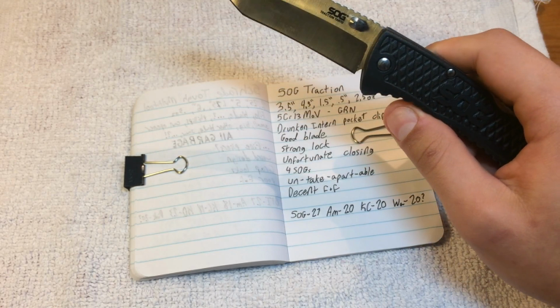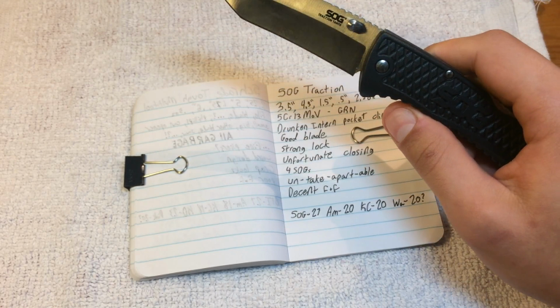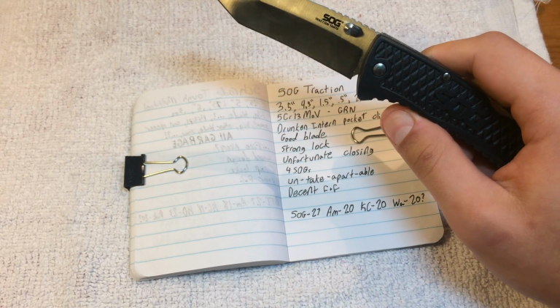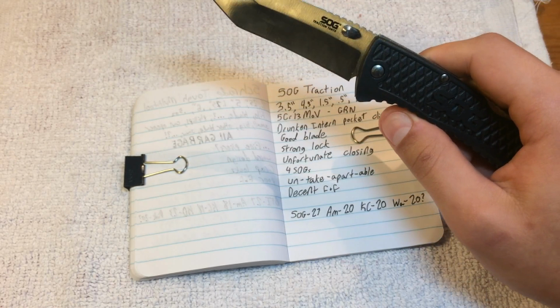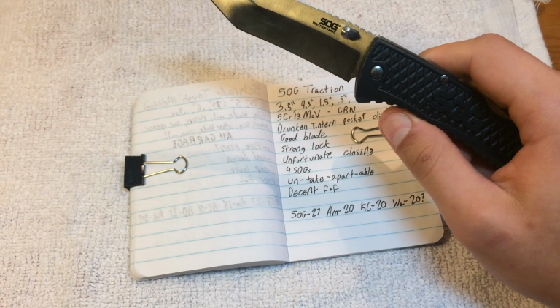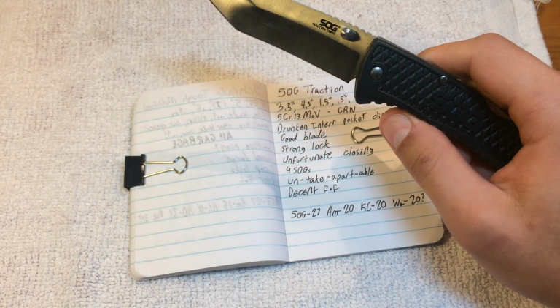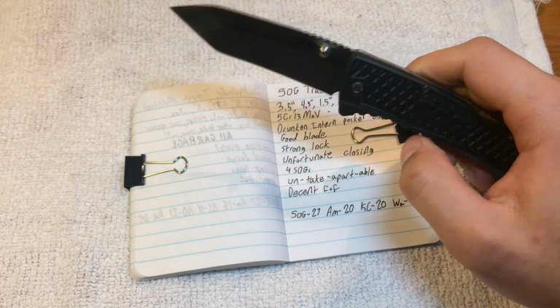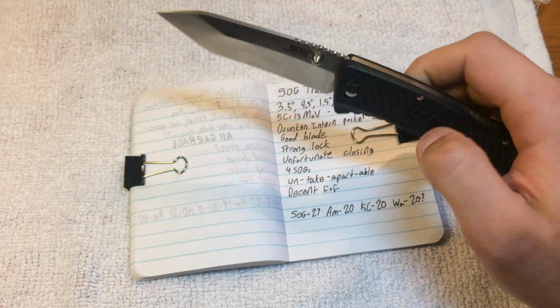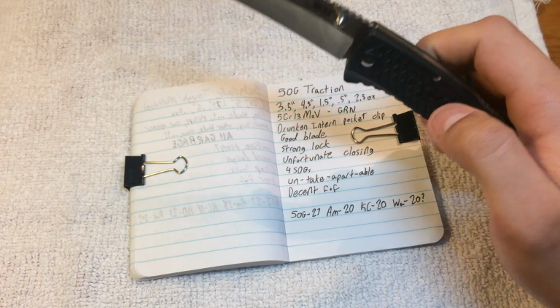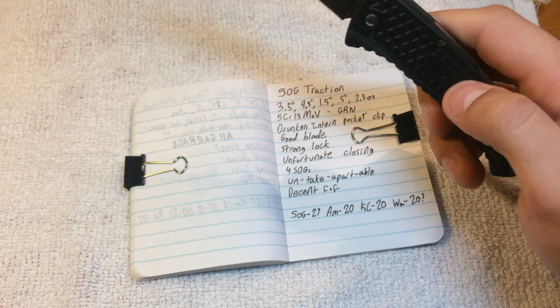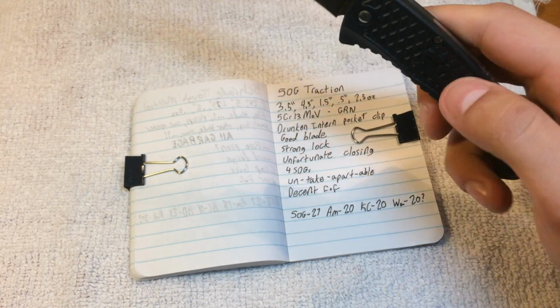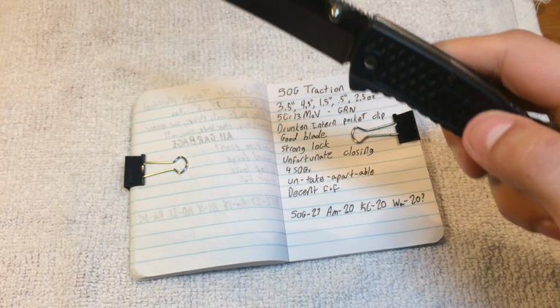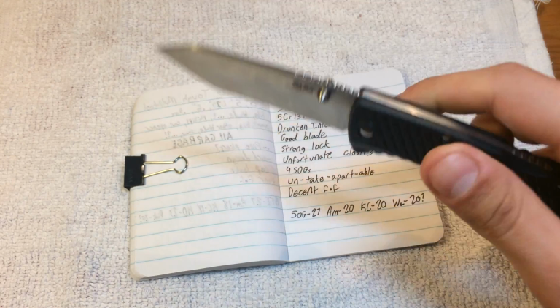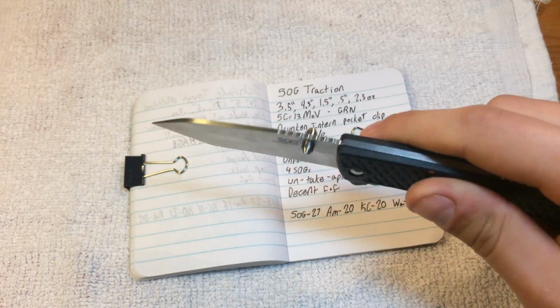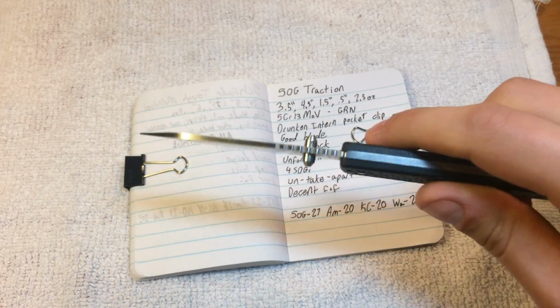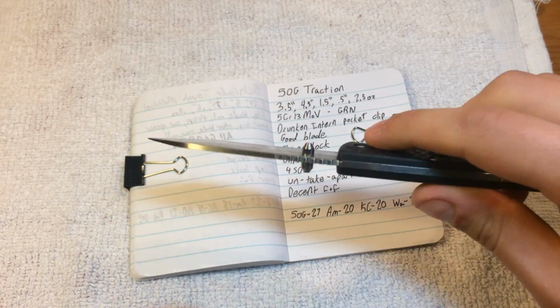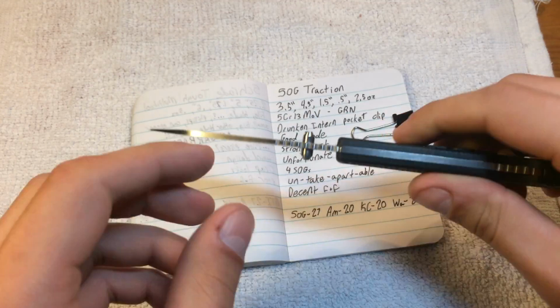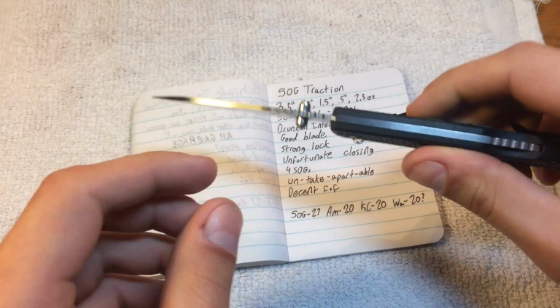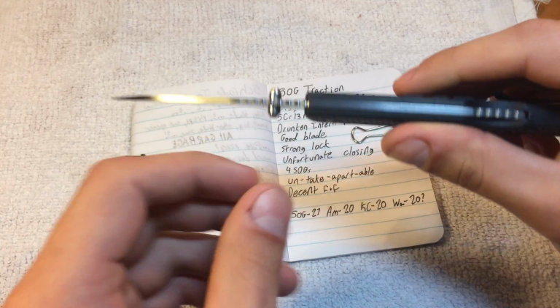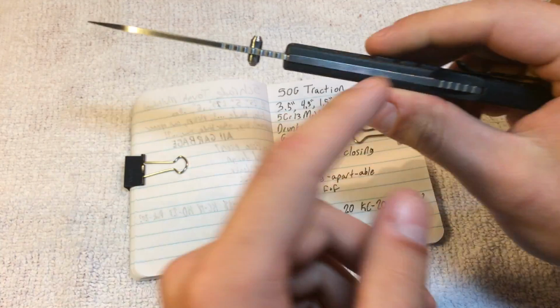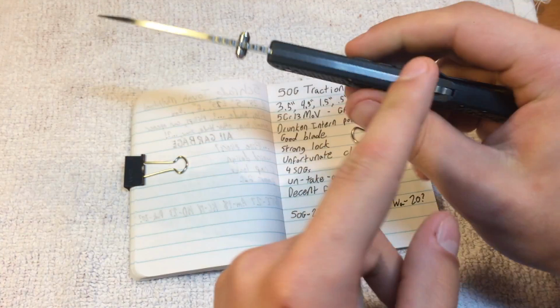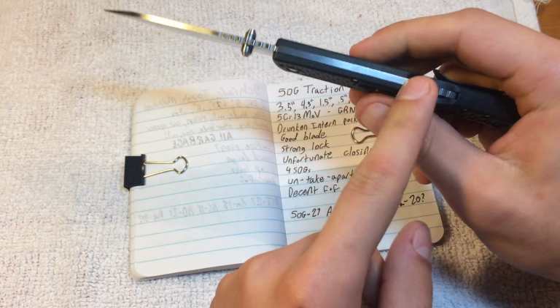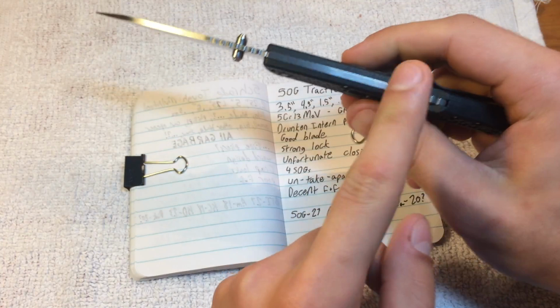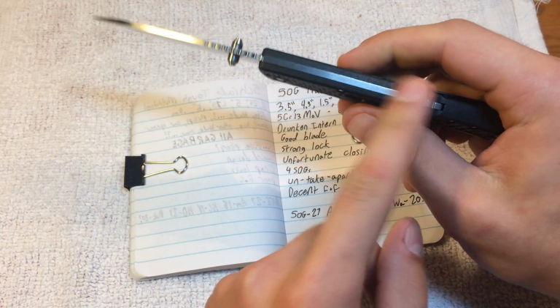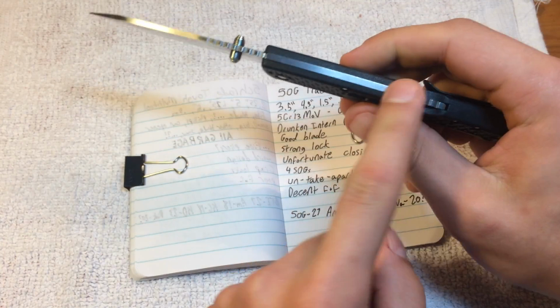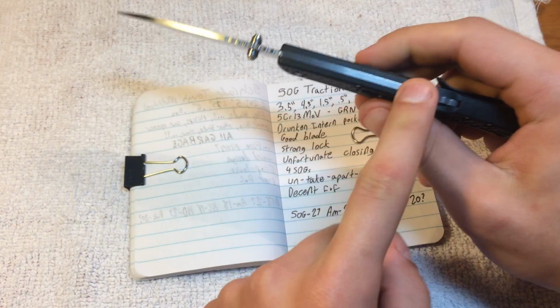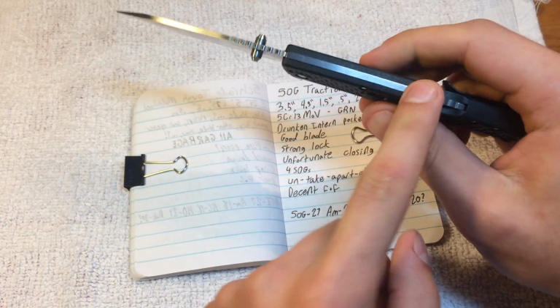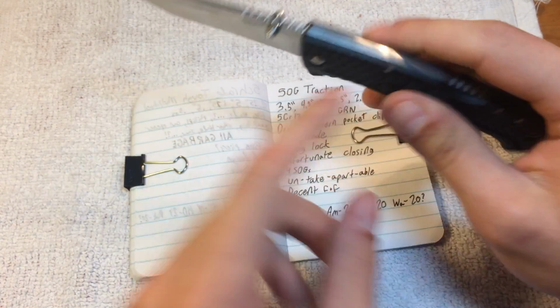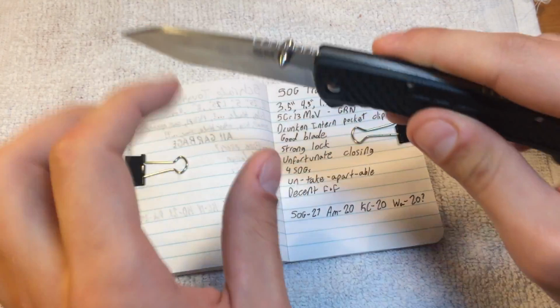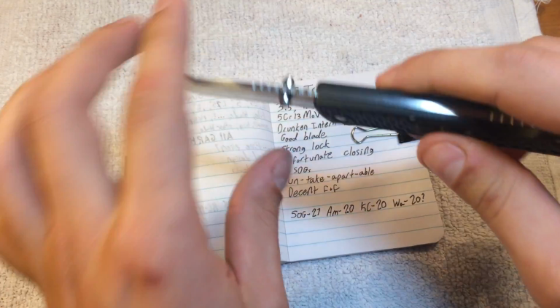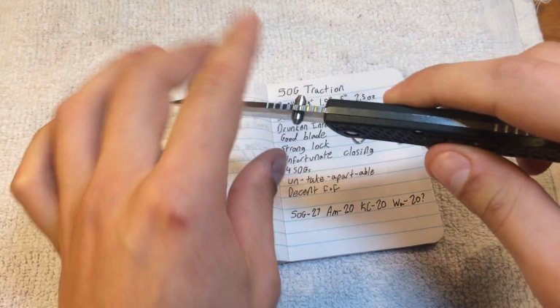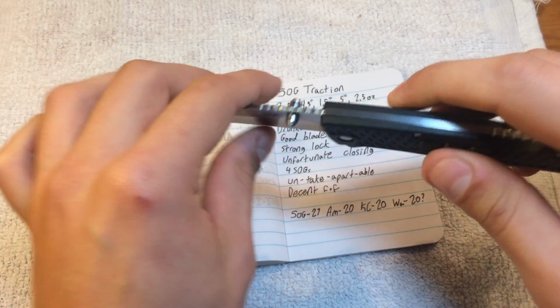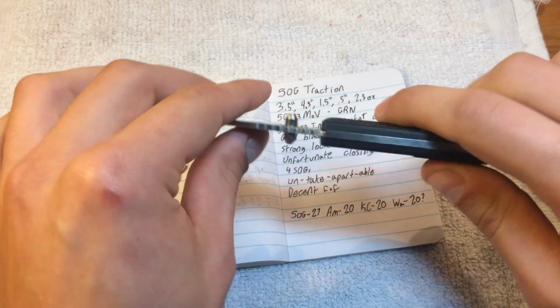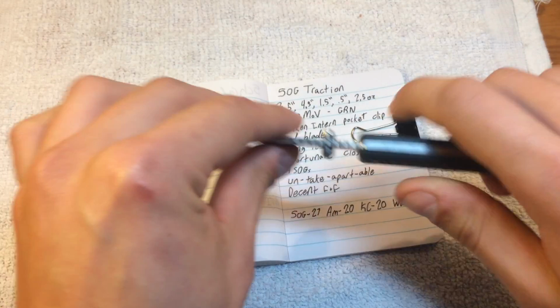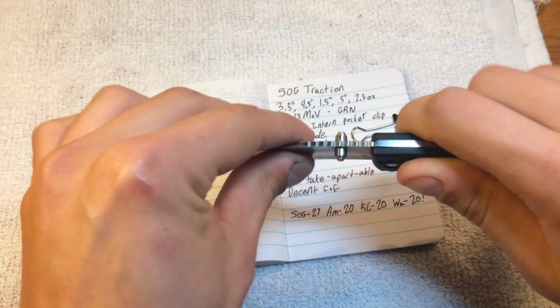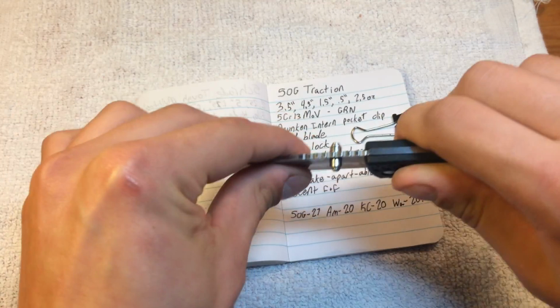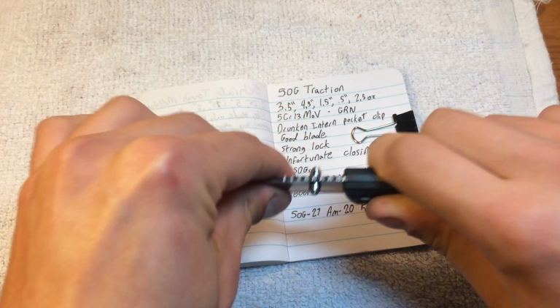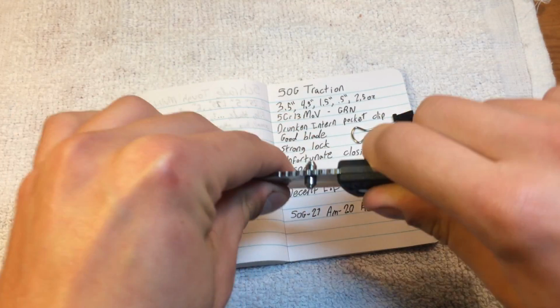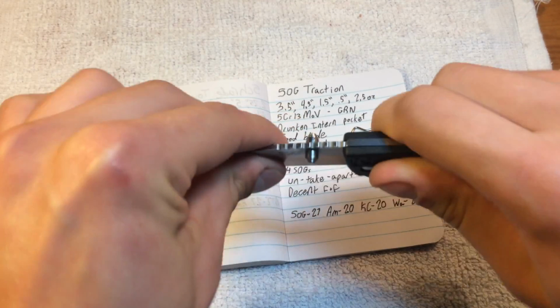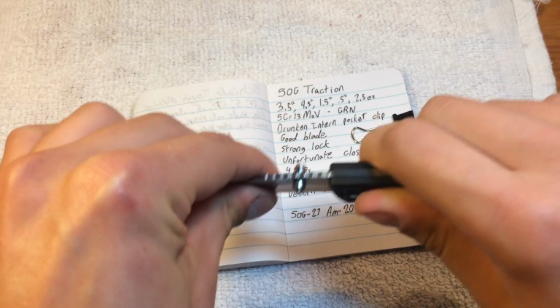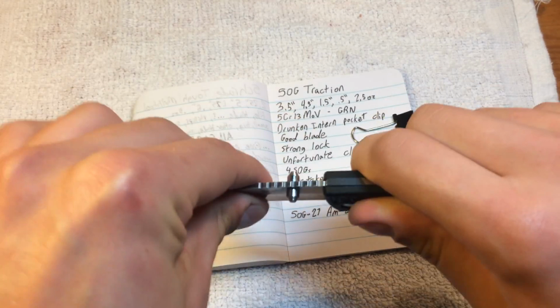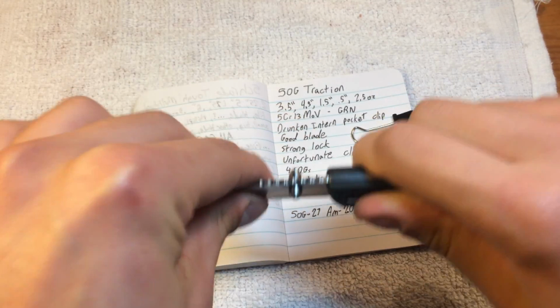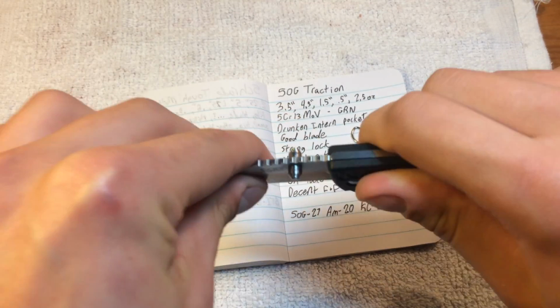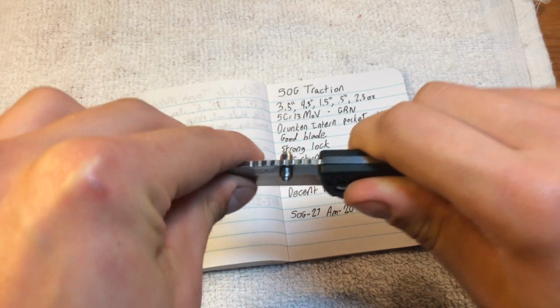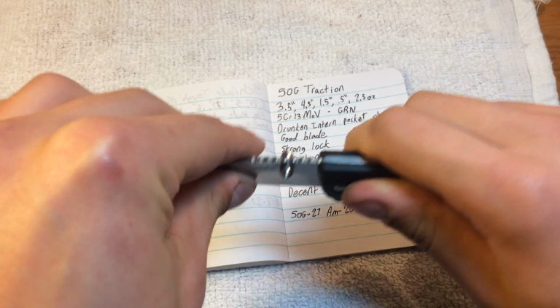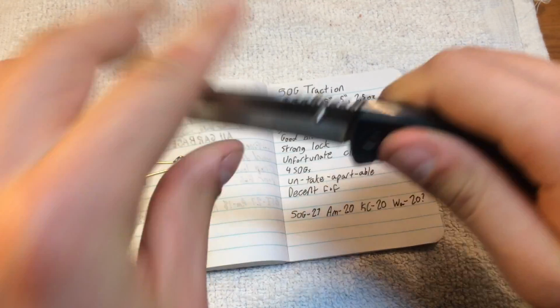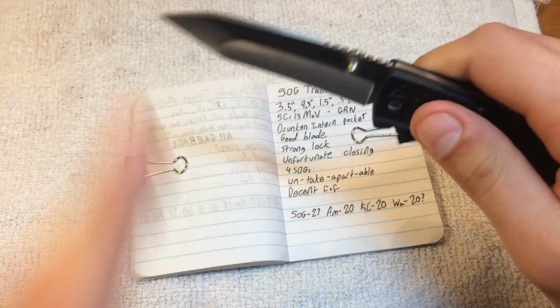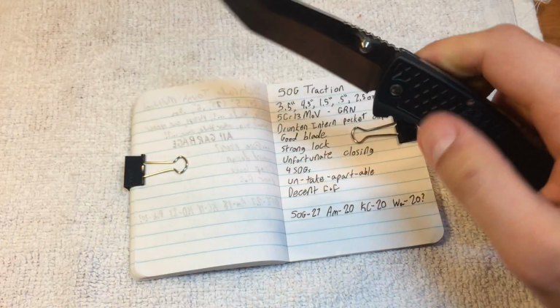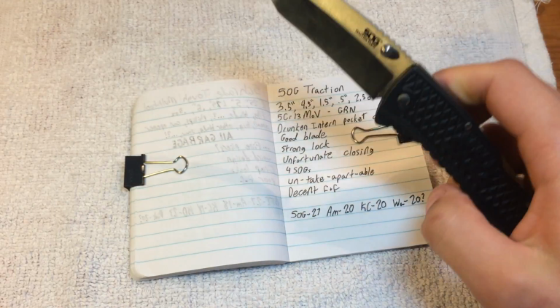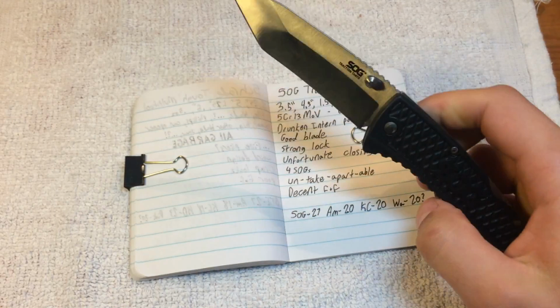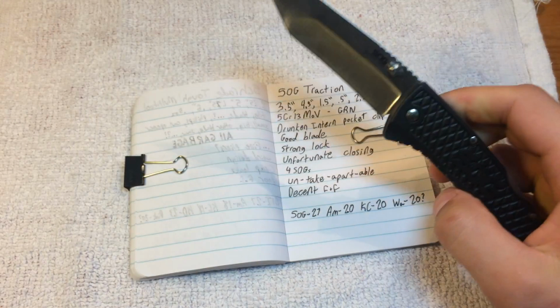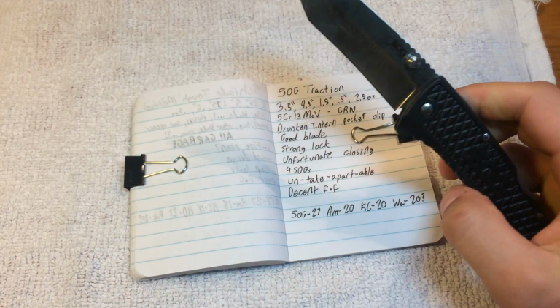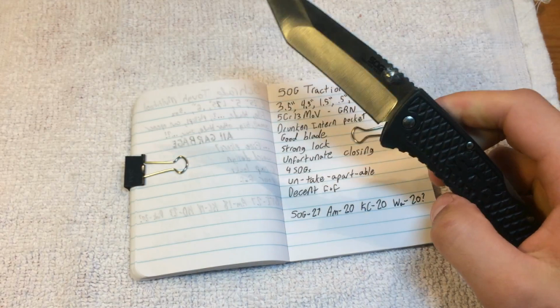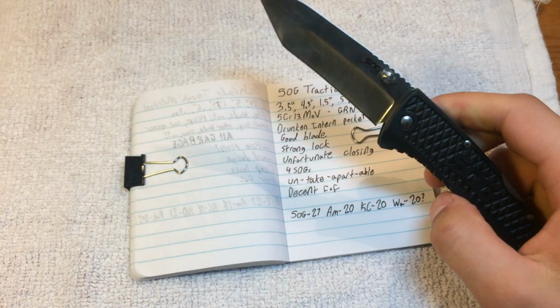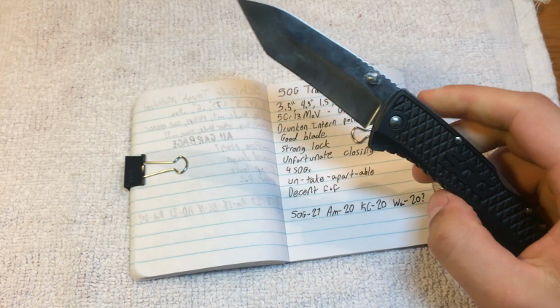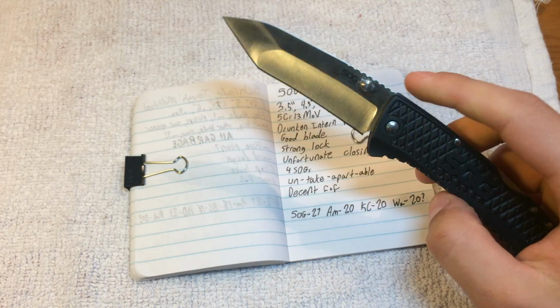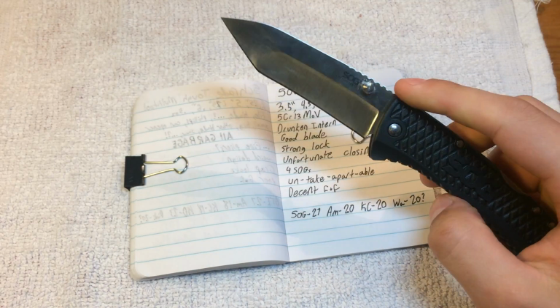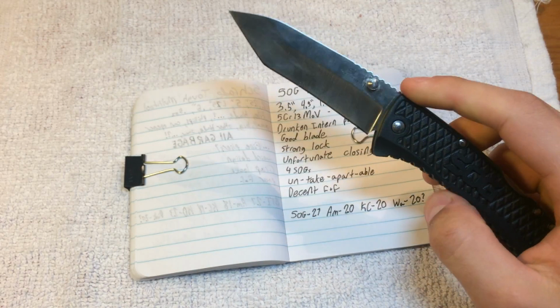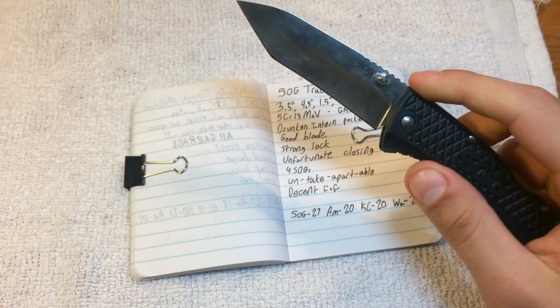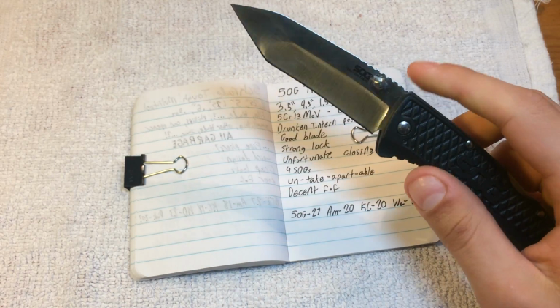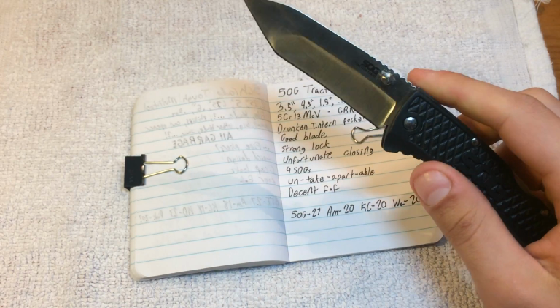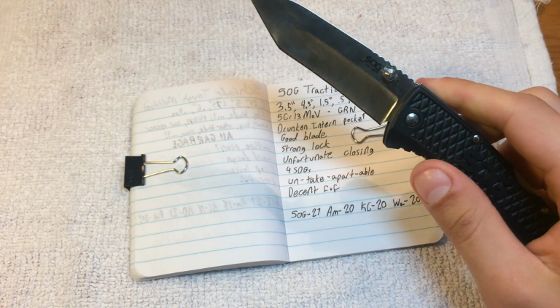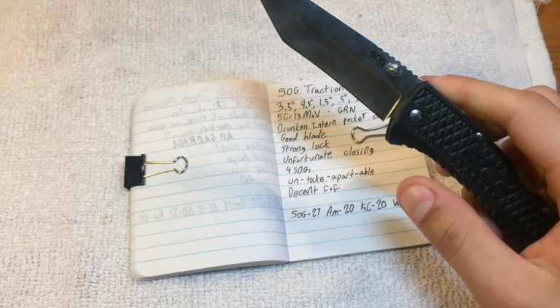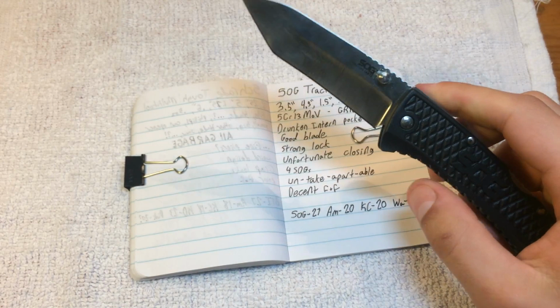Good blade. Strong lock. Because it is a back lock, this thing isn't going anywhere. It engages quickly.